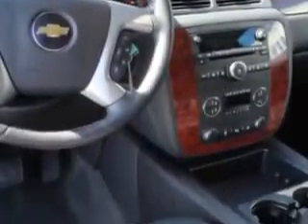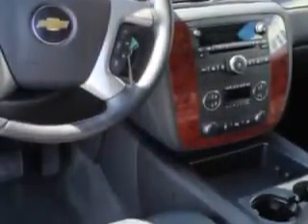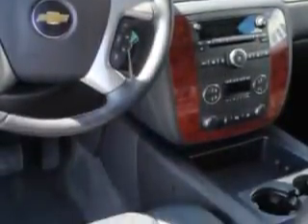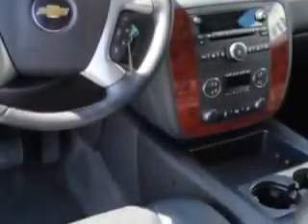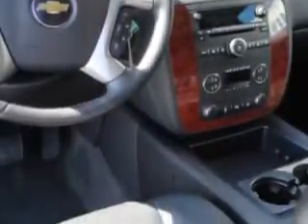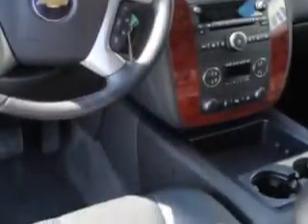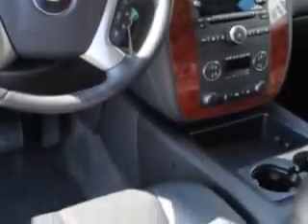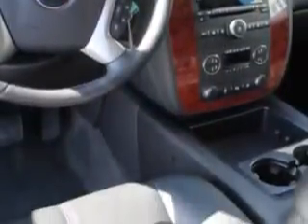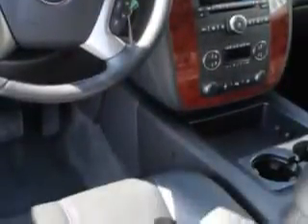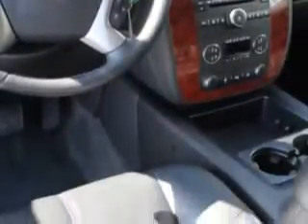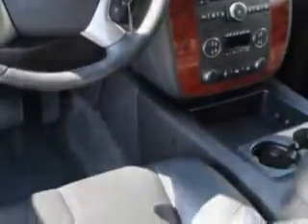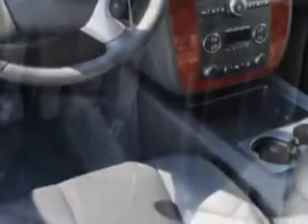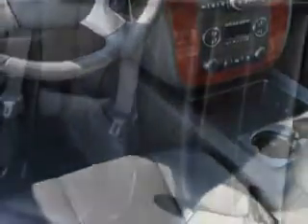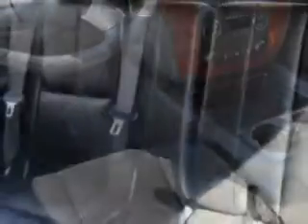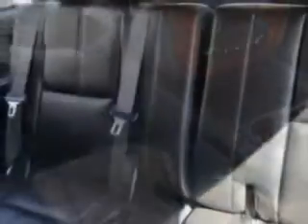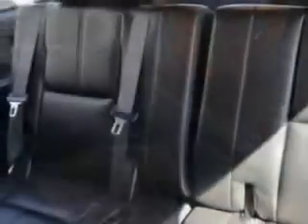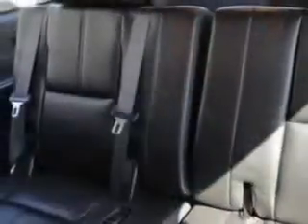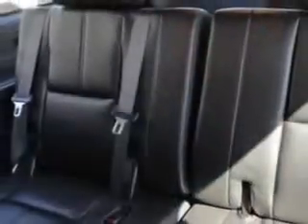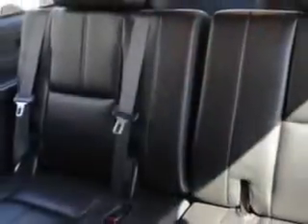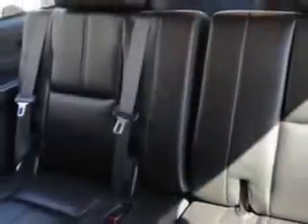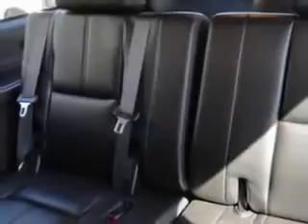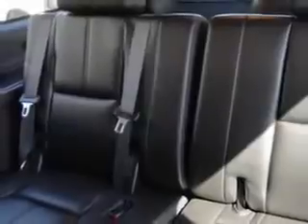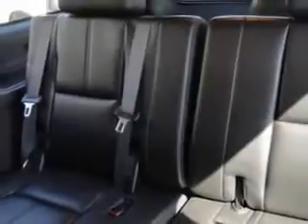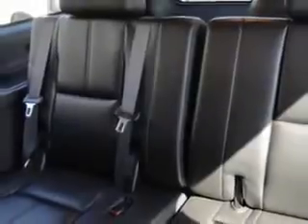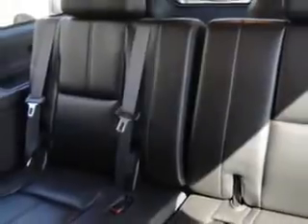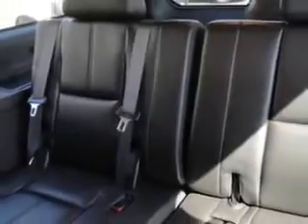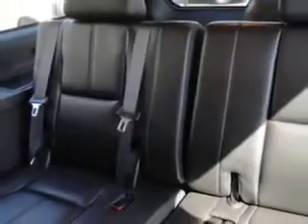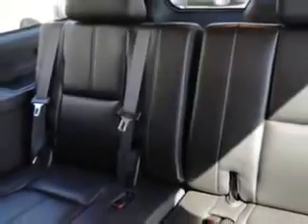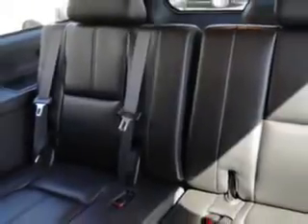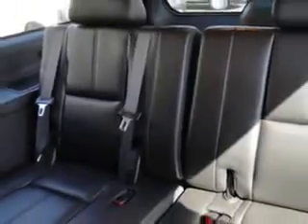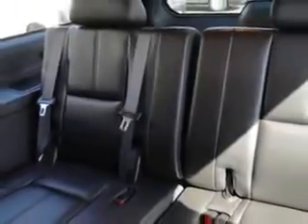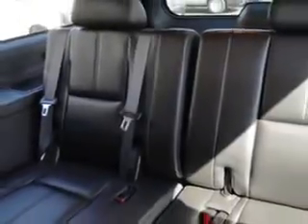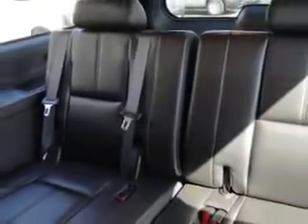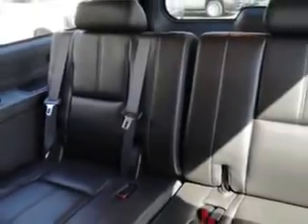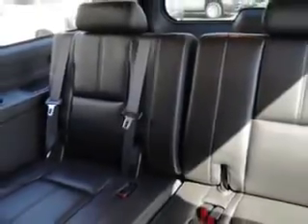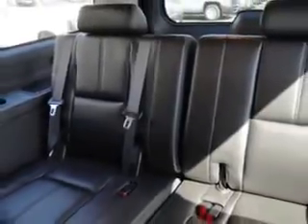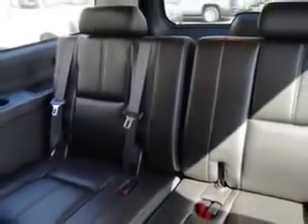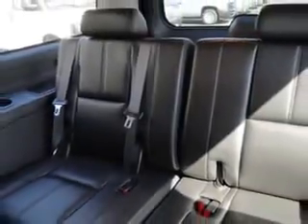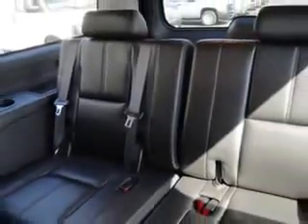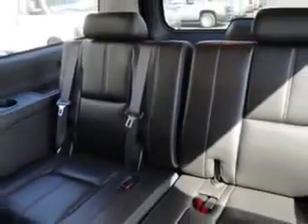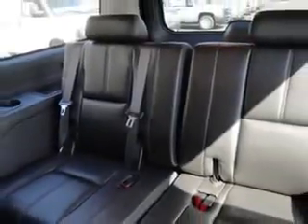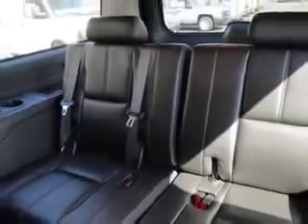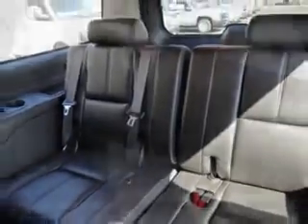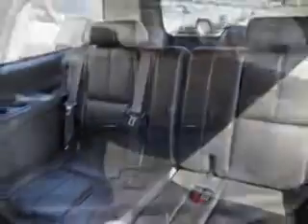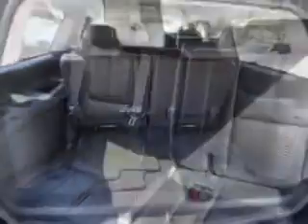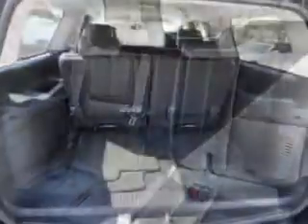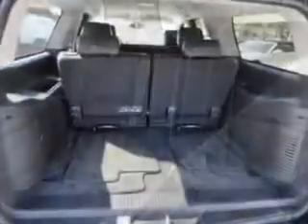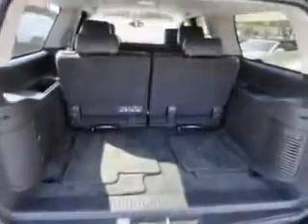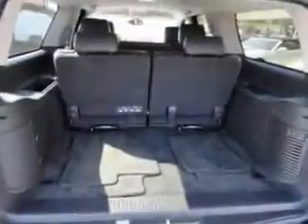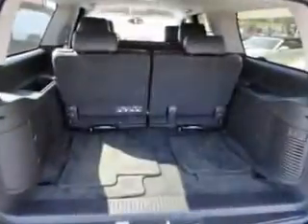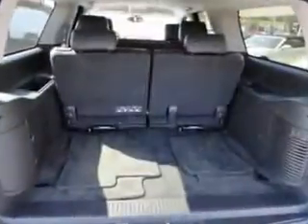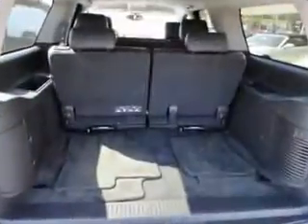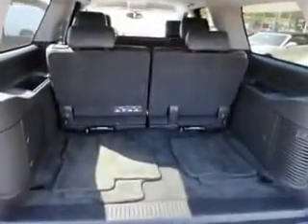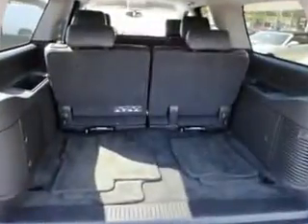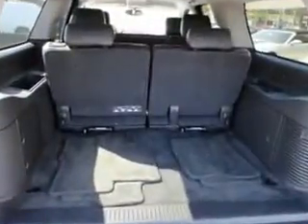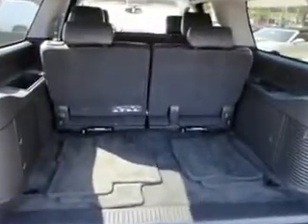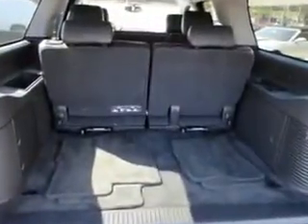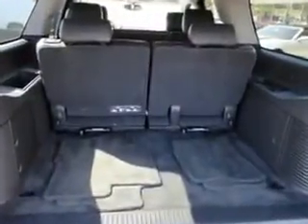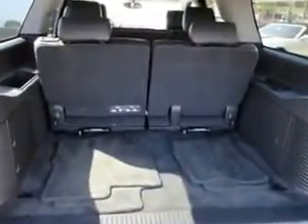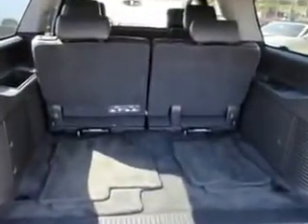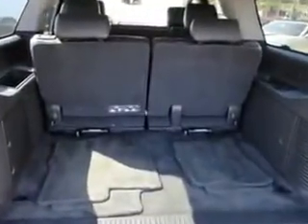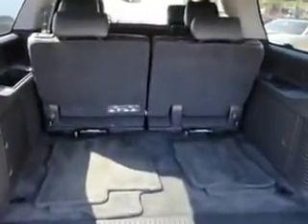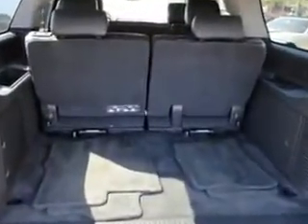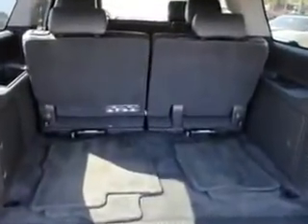Enjoy the drive, feel safe, and have peace of mind in this 2011 Chevrolet Suburban. See us at Ridgeway Chevrolet today.